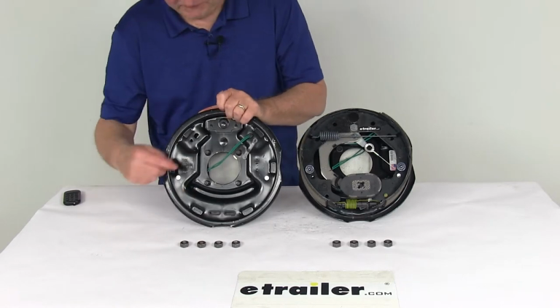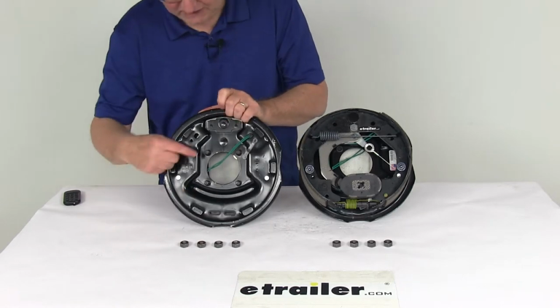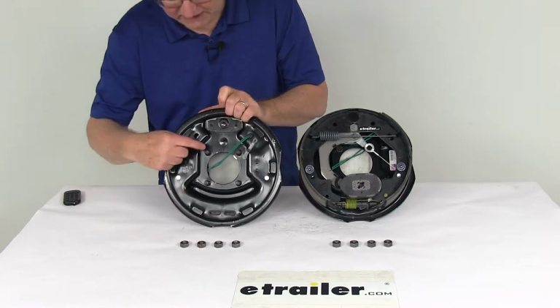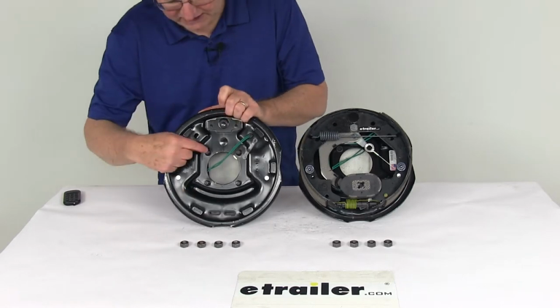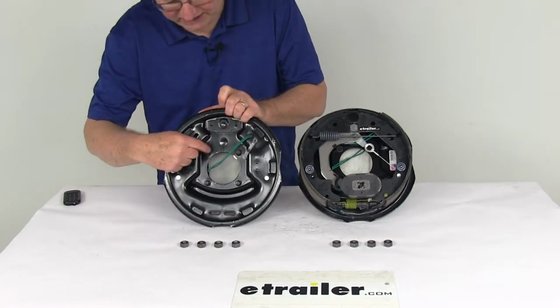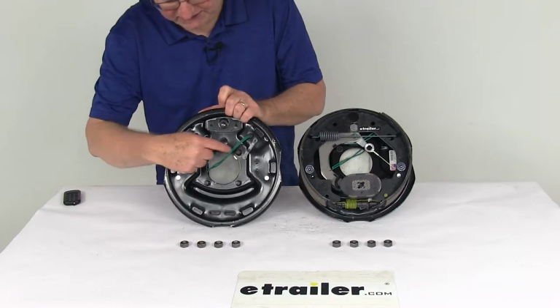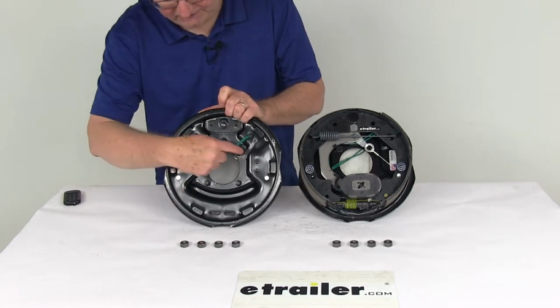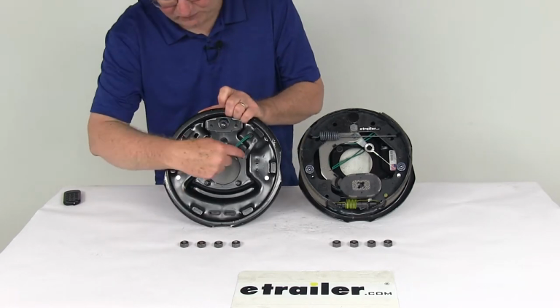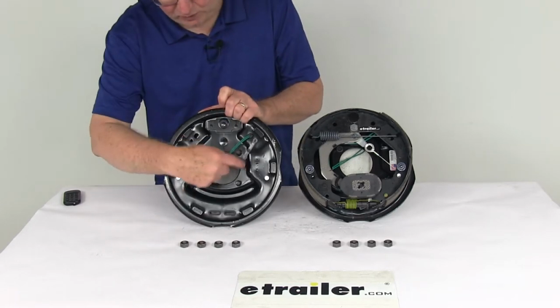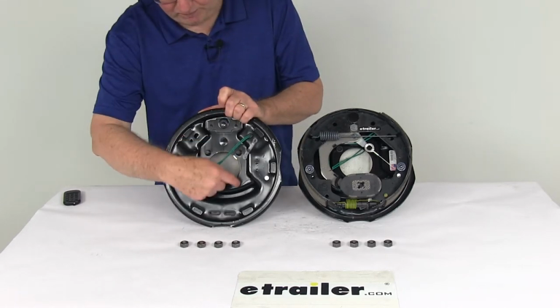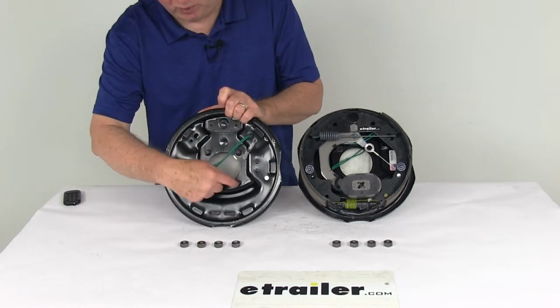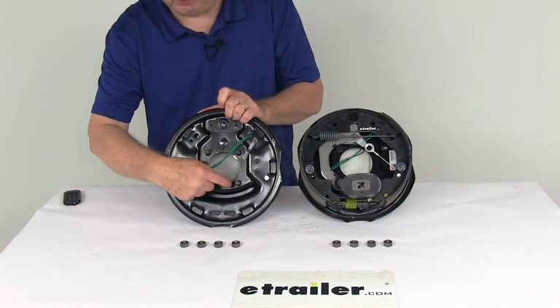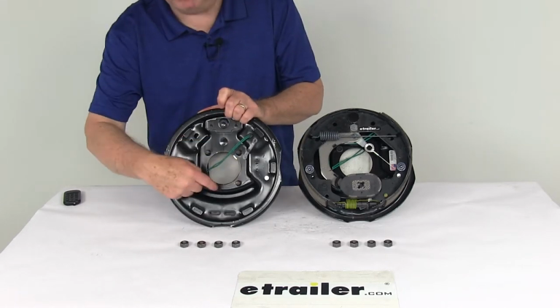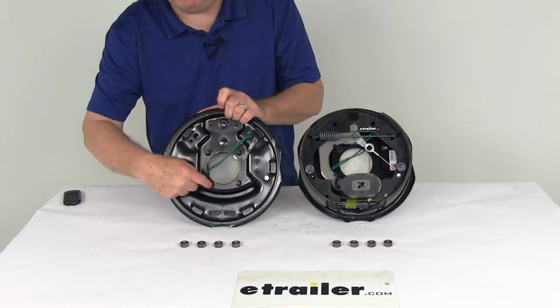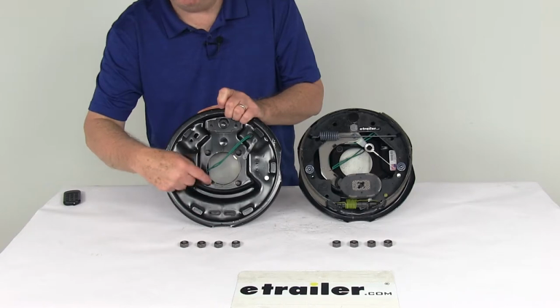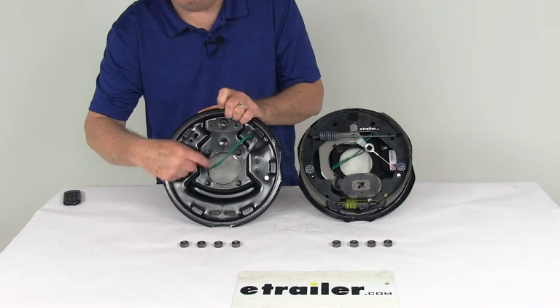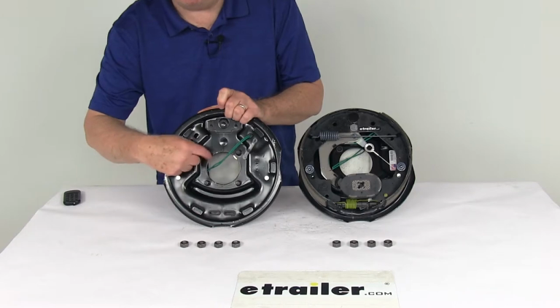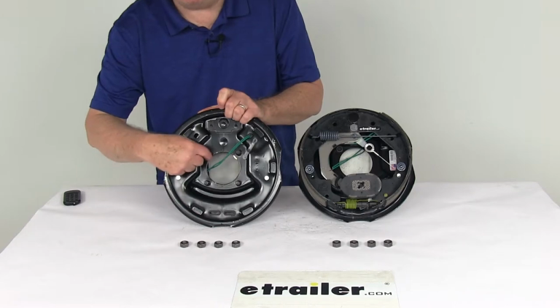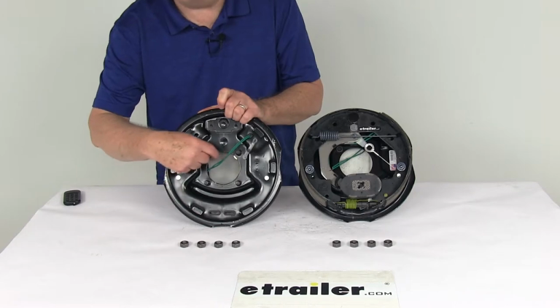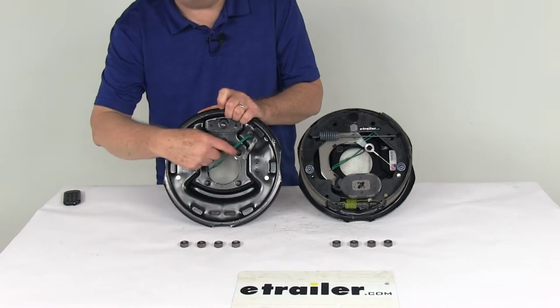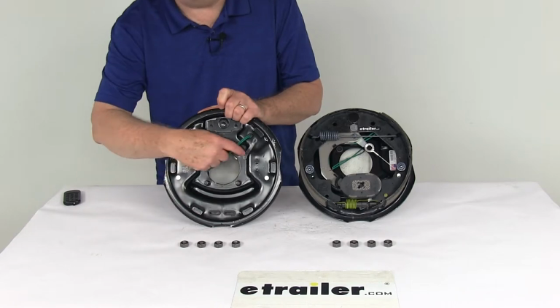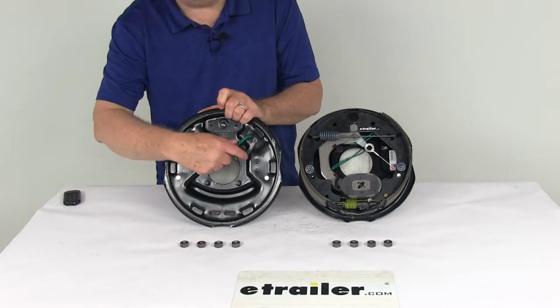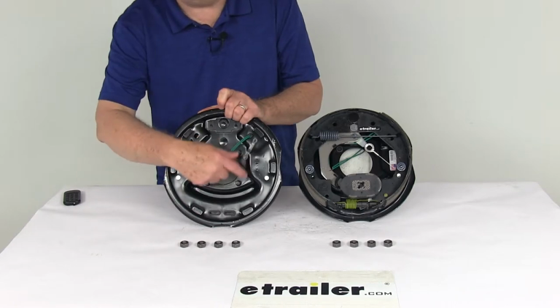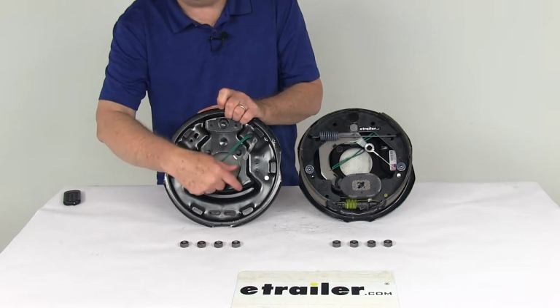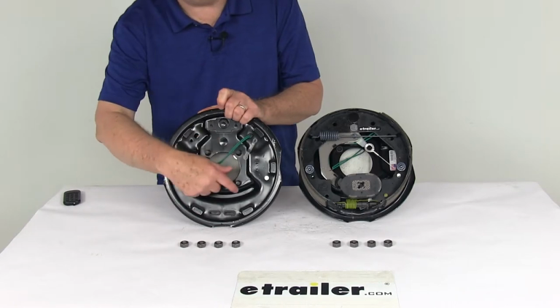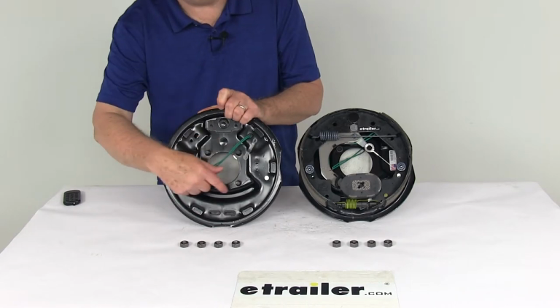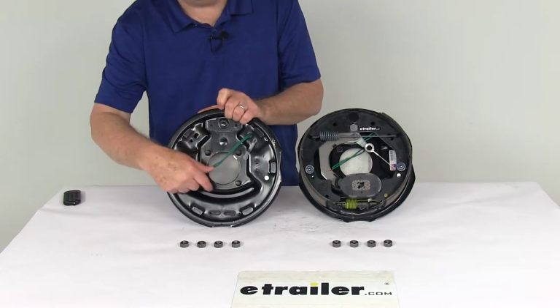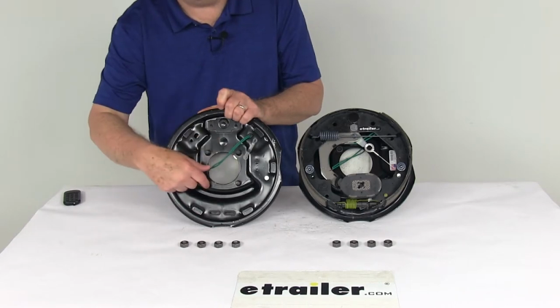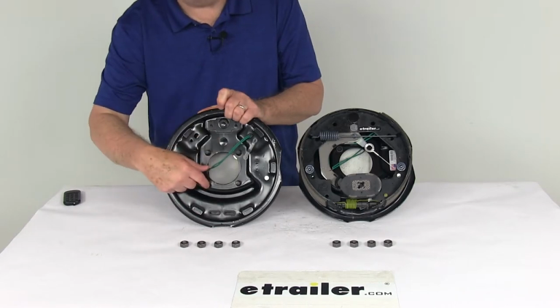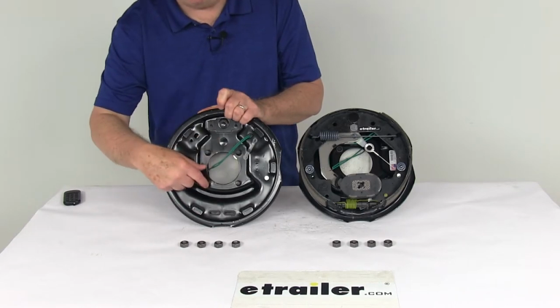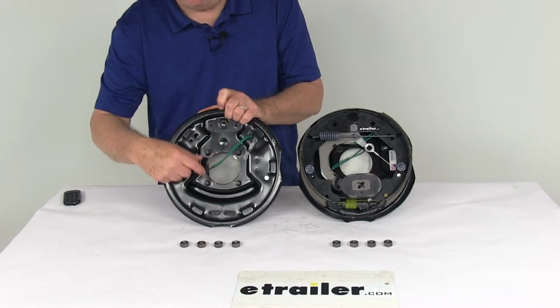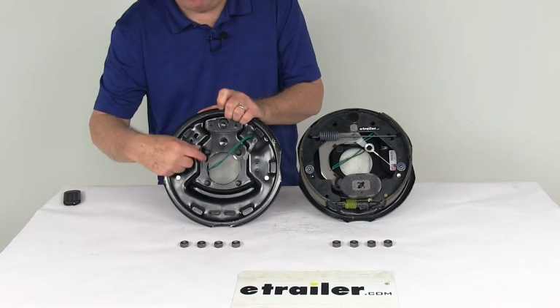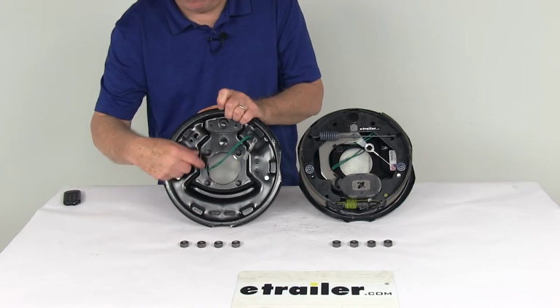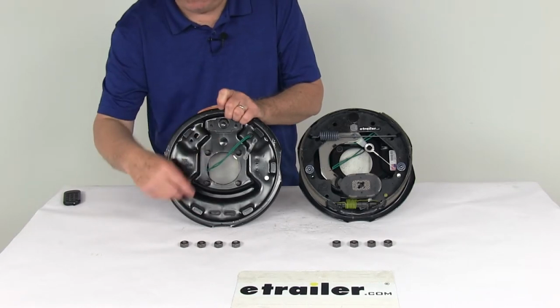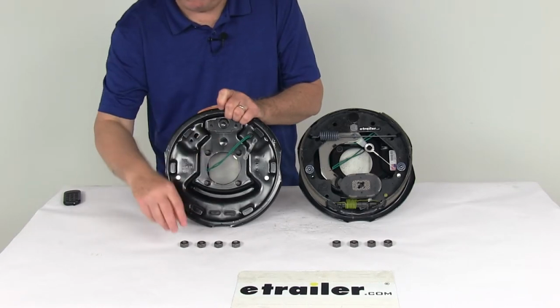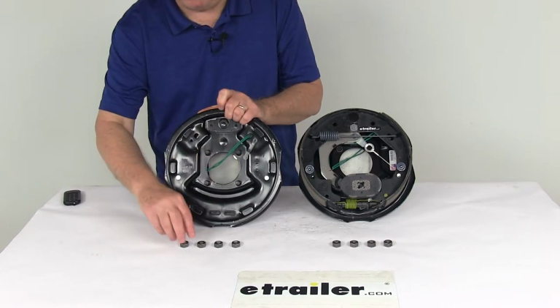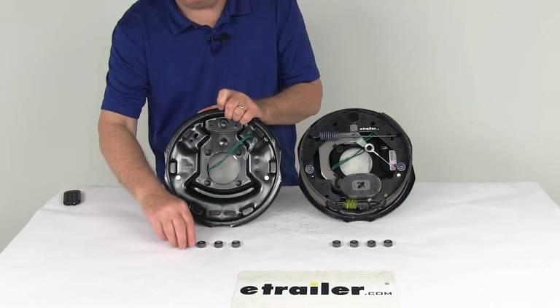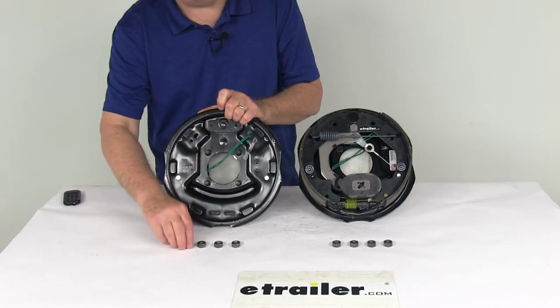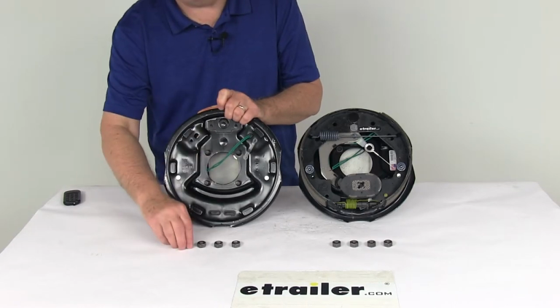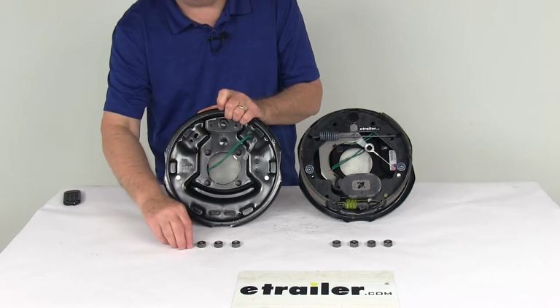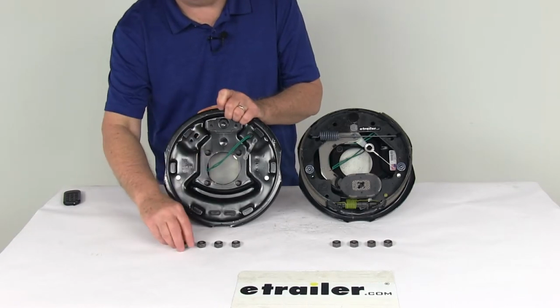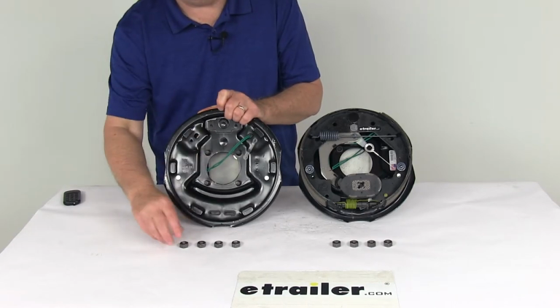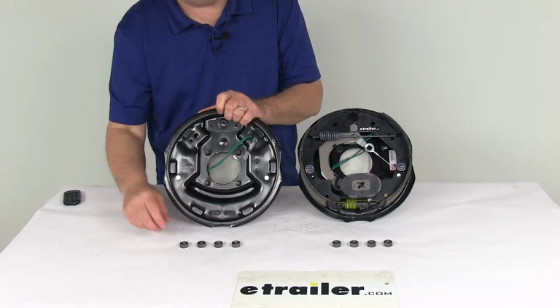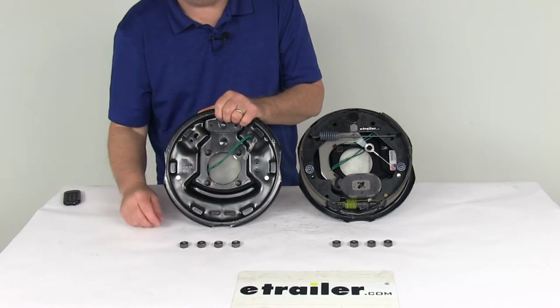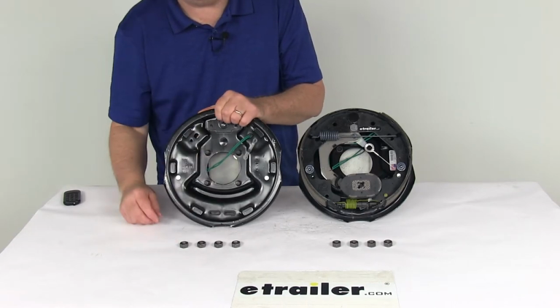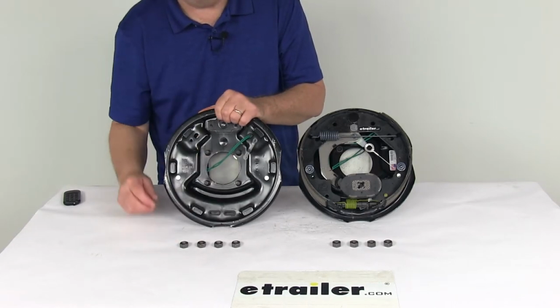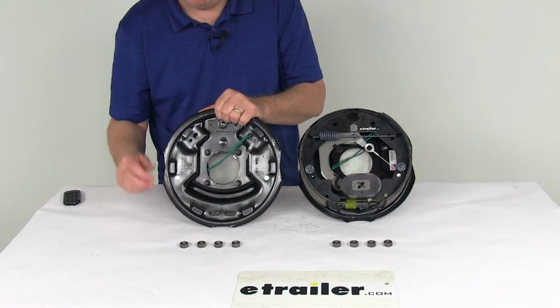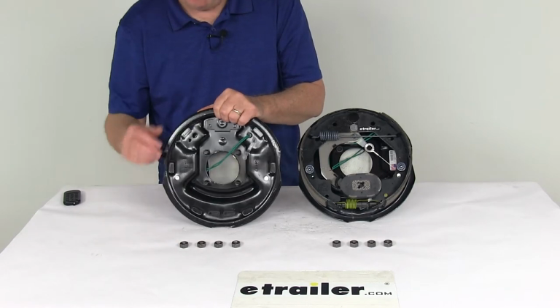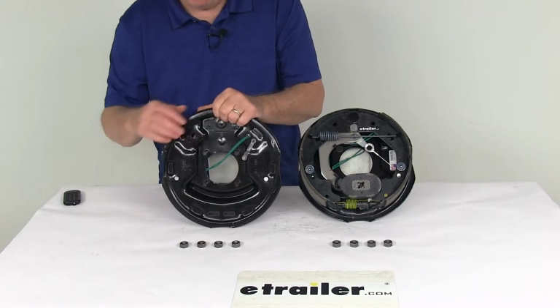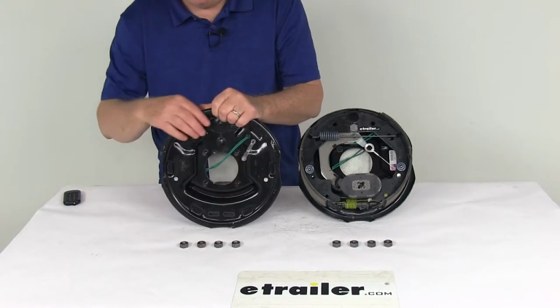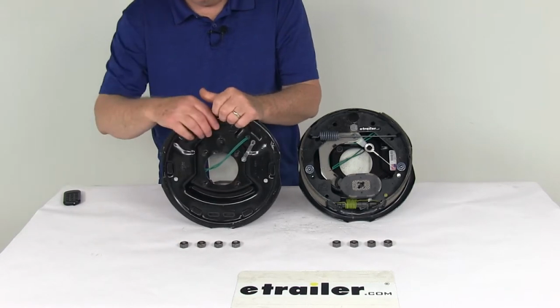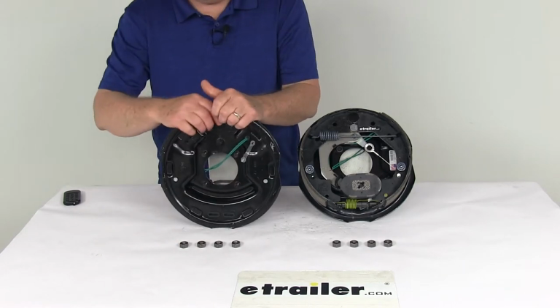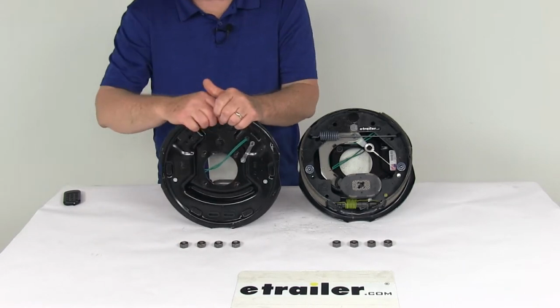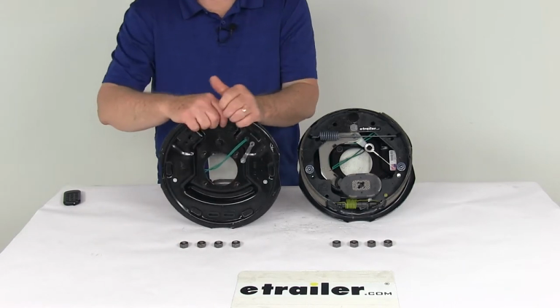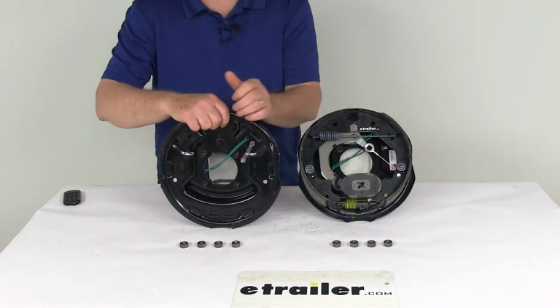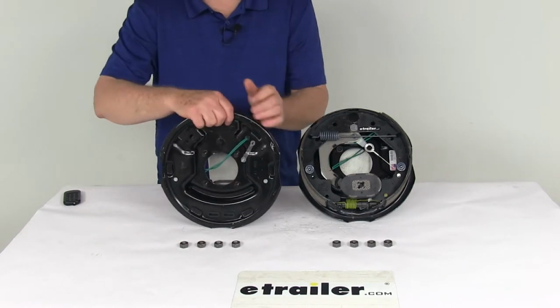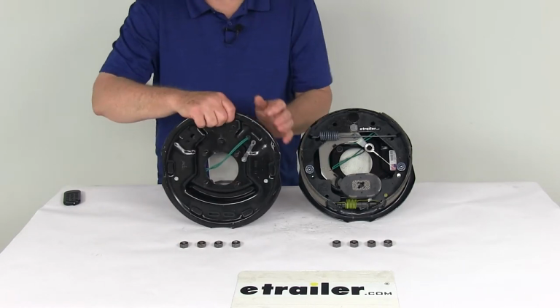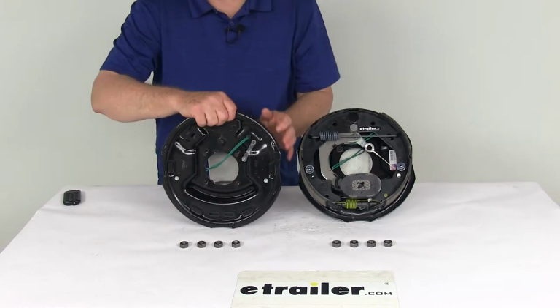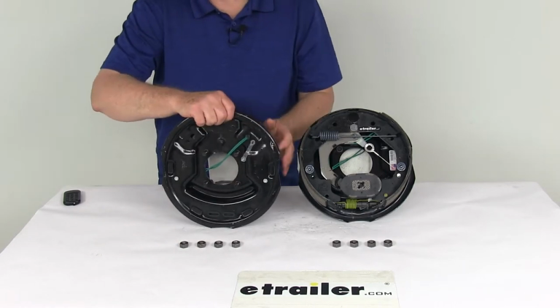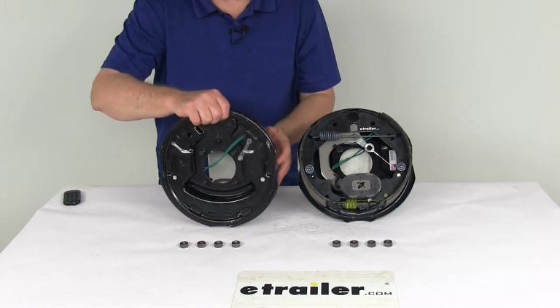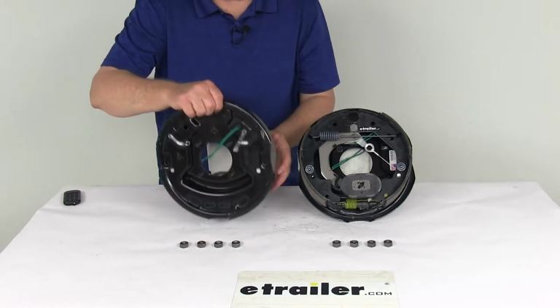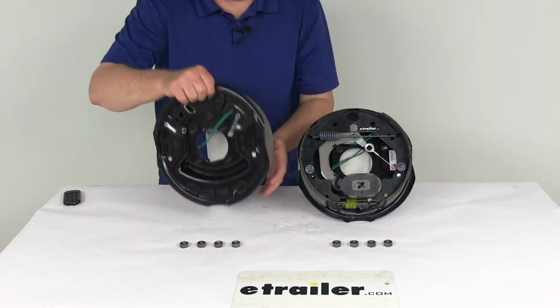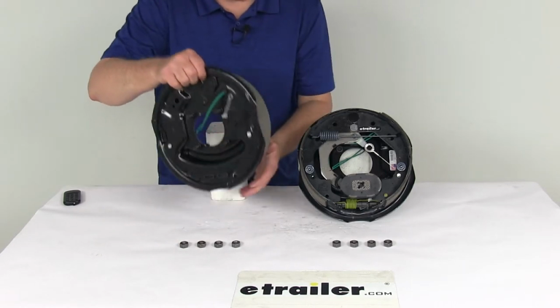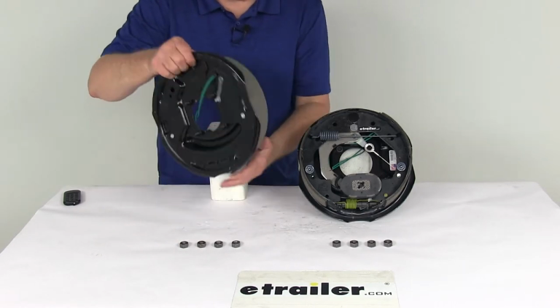It is a four bolt brake mounting flange bolt pattern and comes with the mounting nuts. These parts are made in the USA.